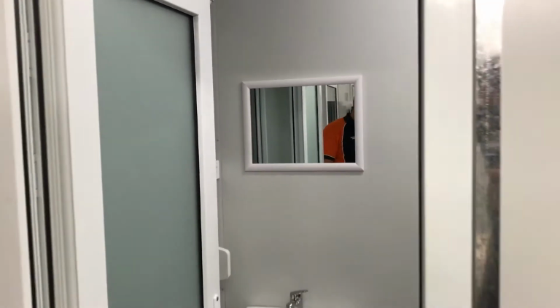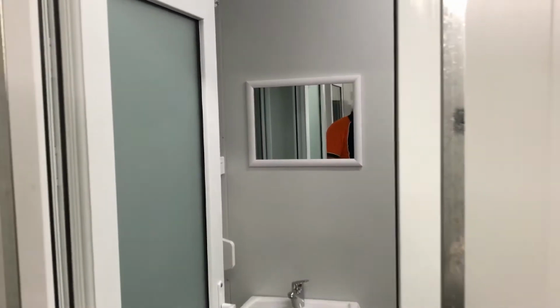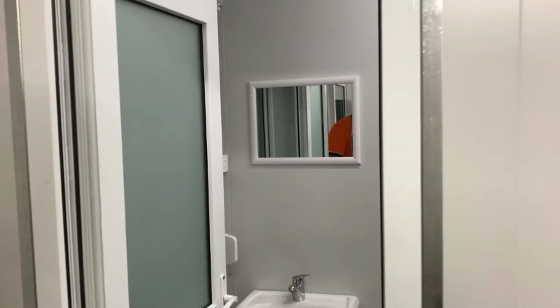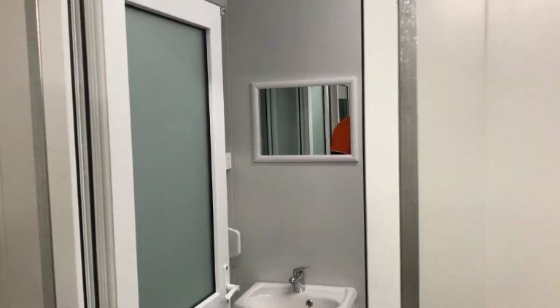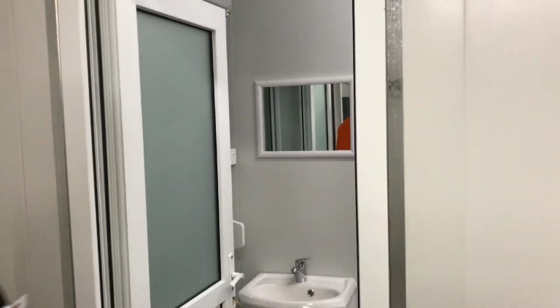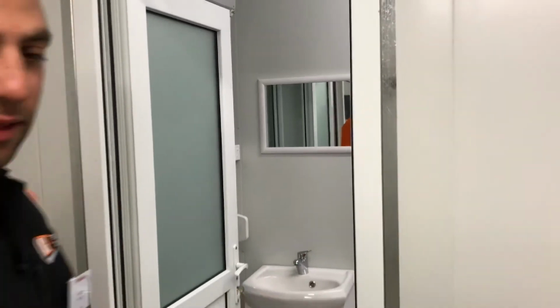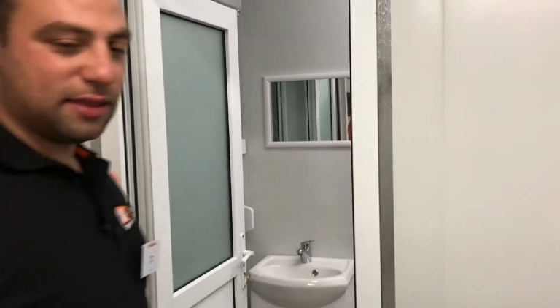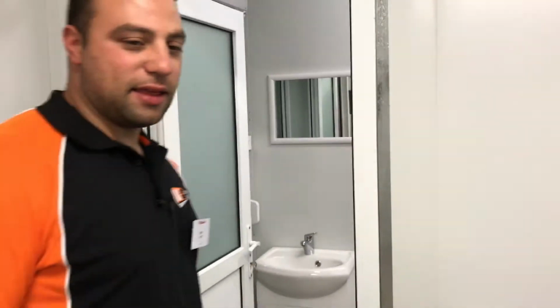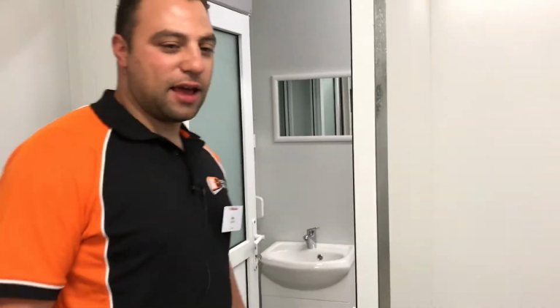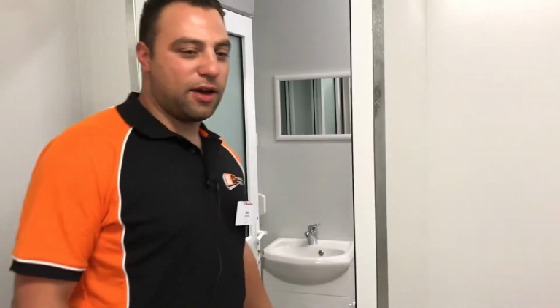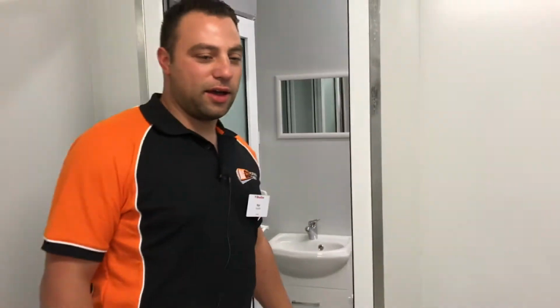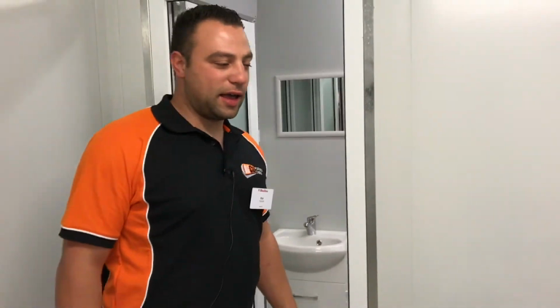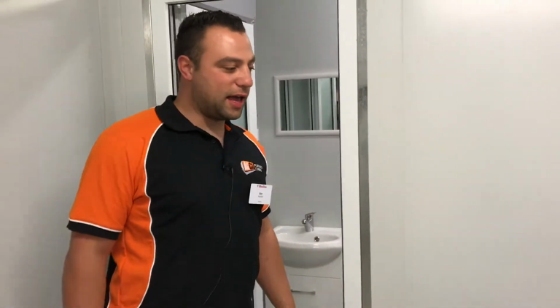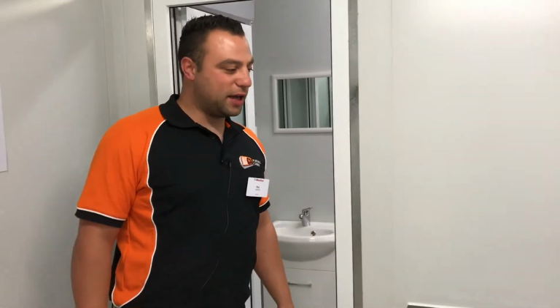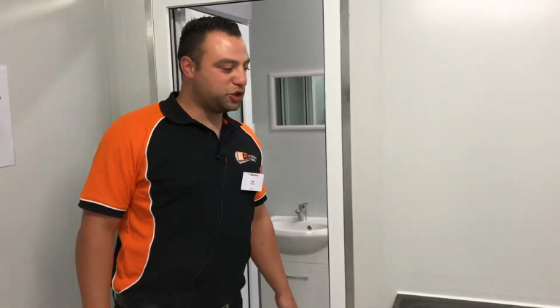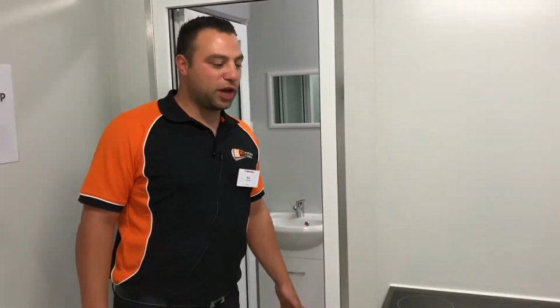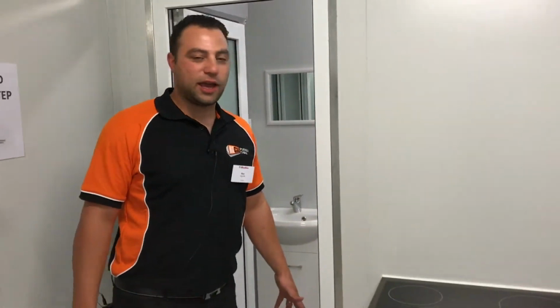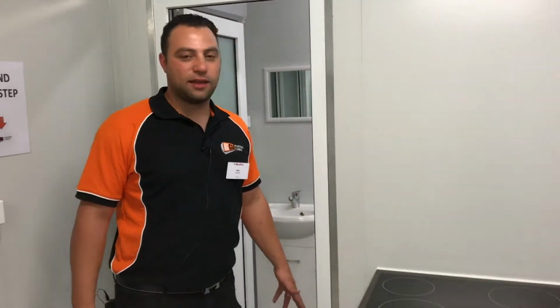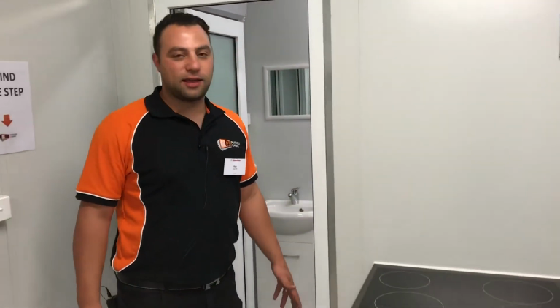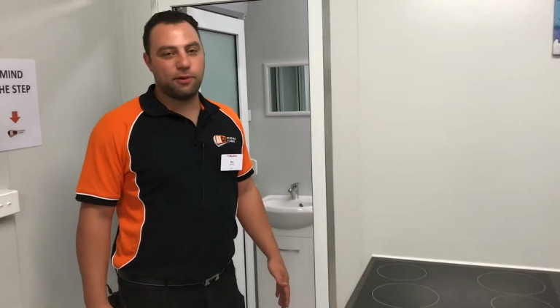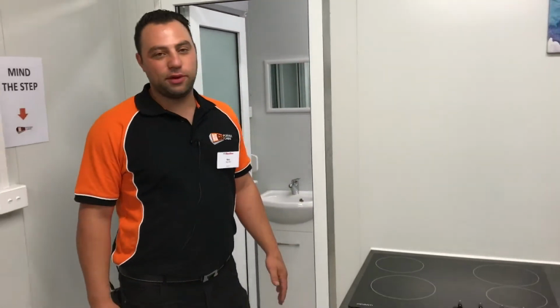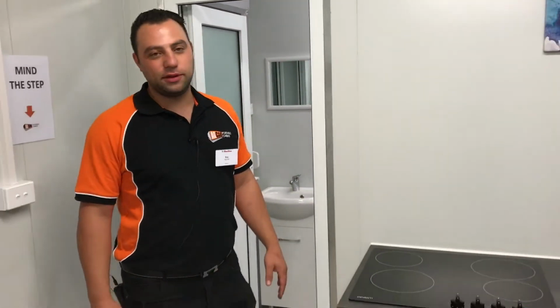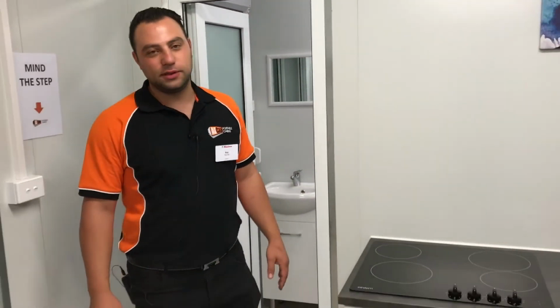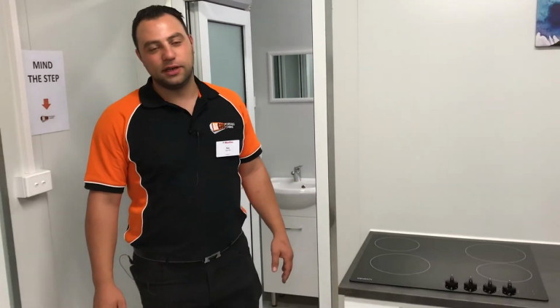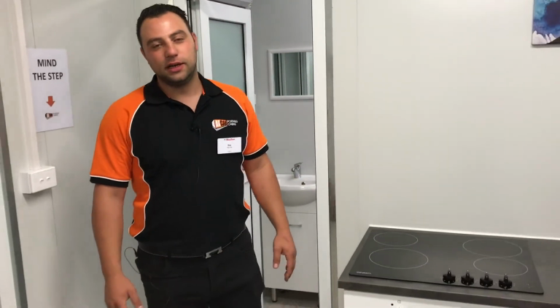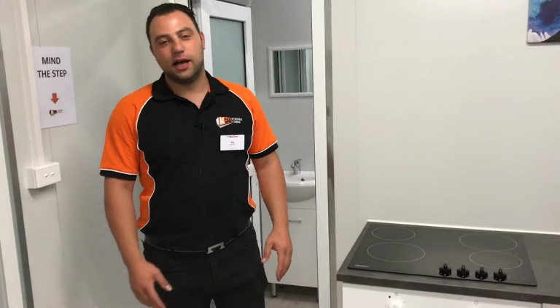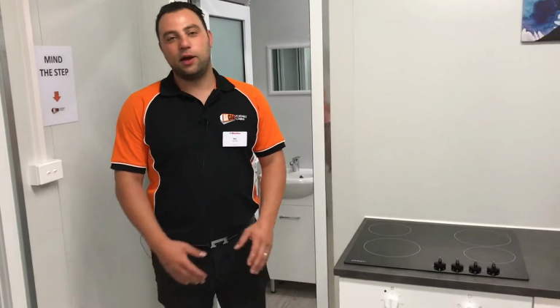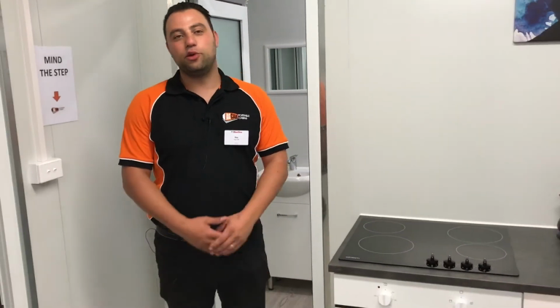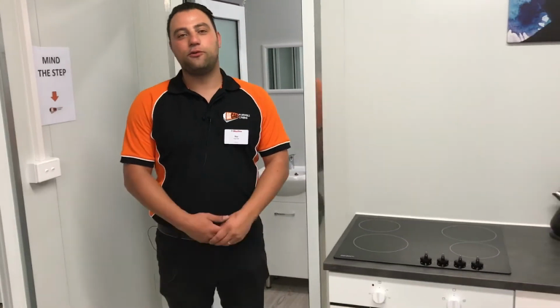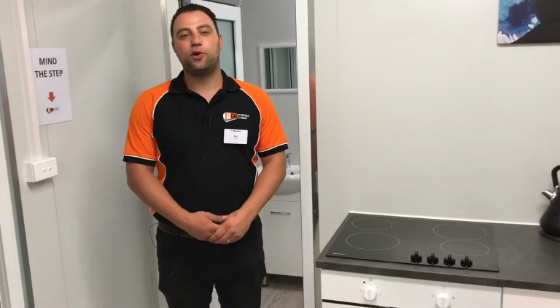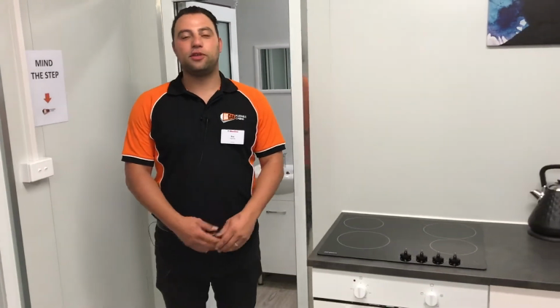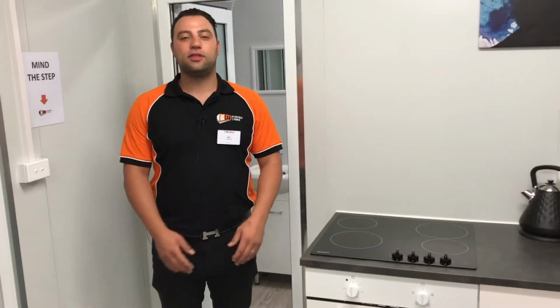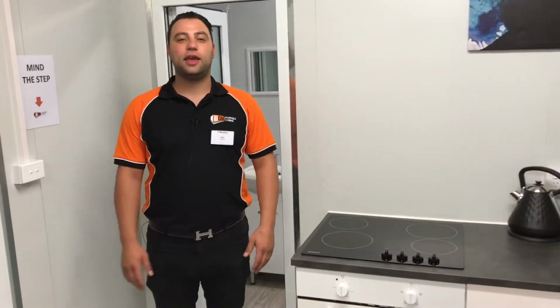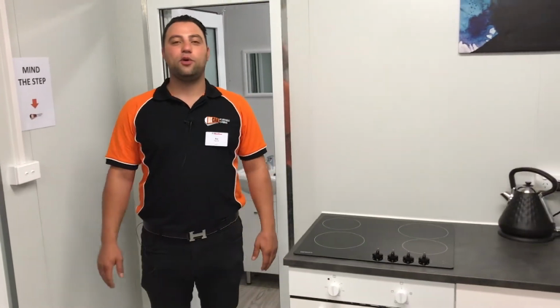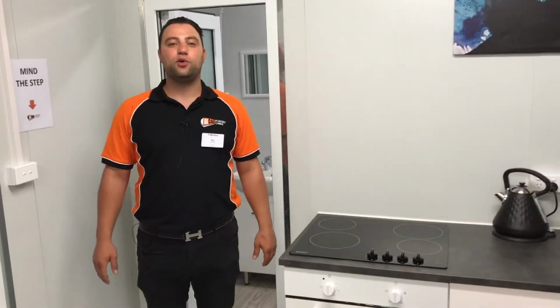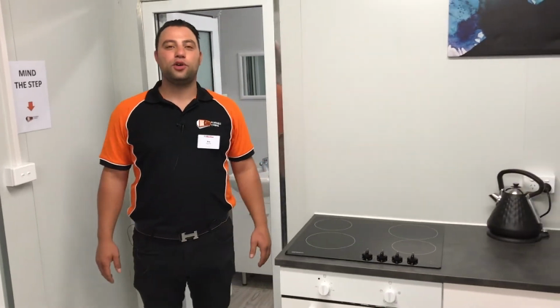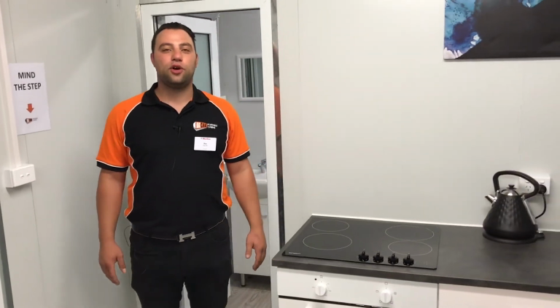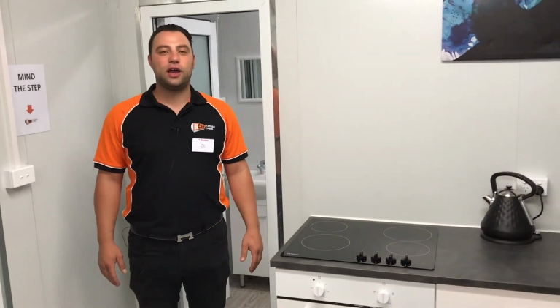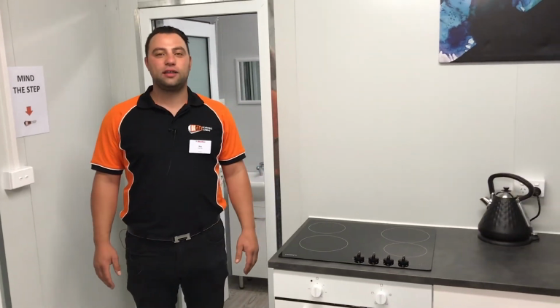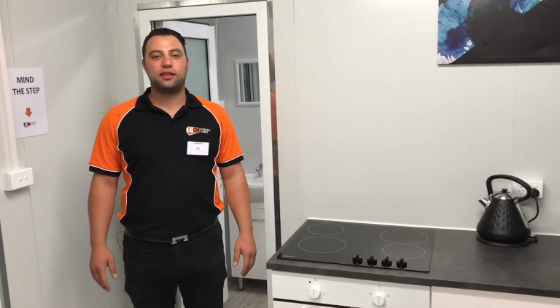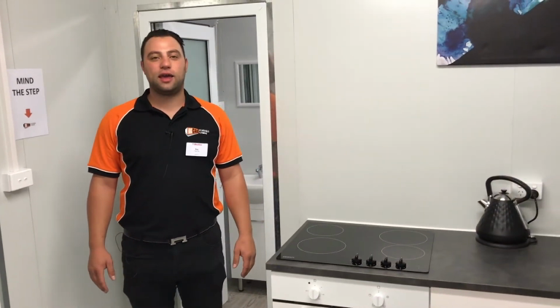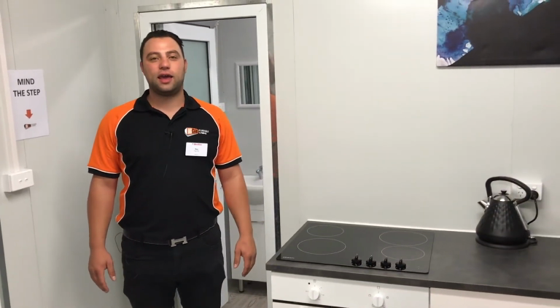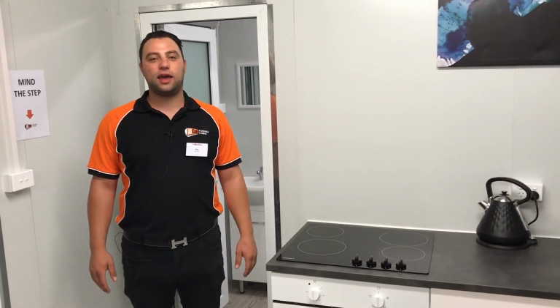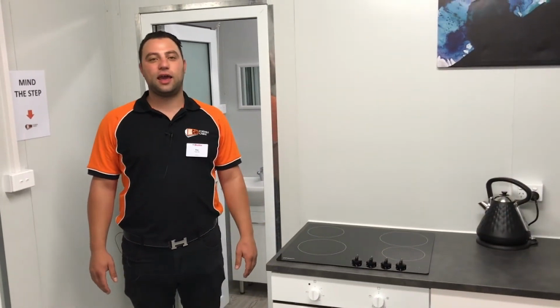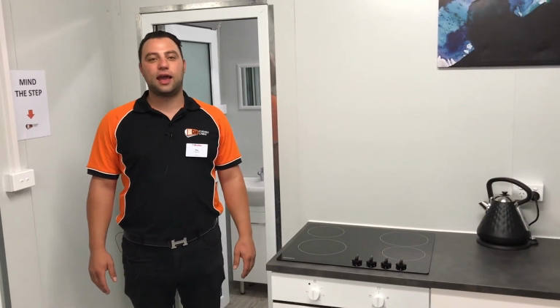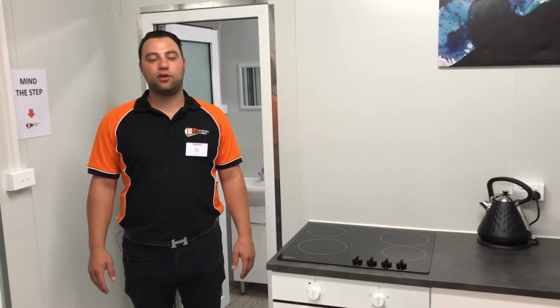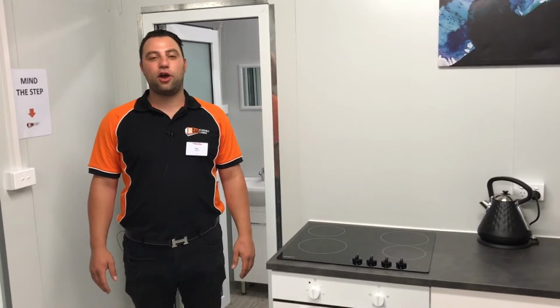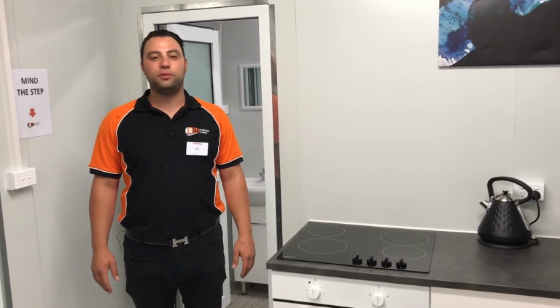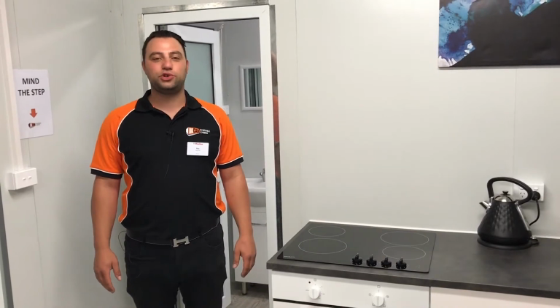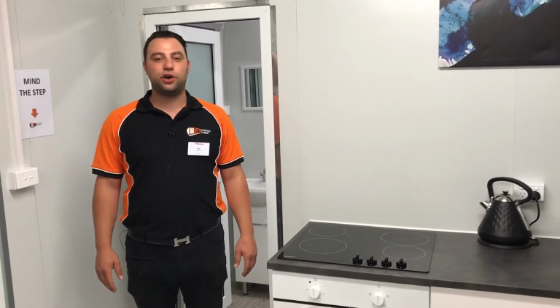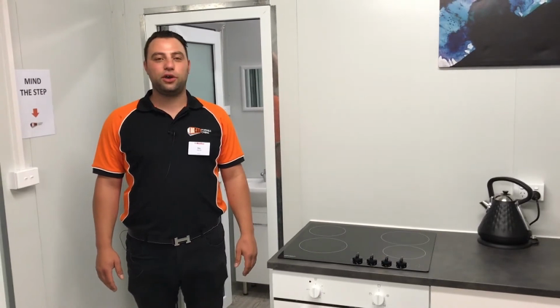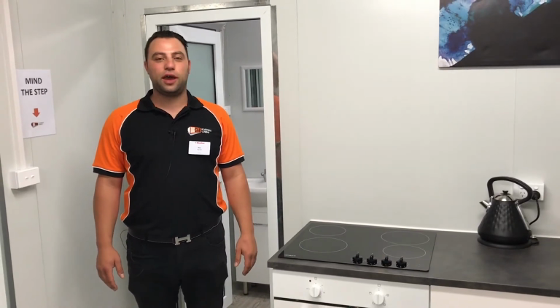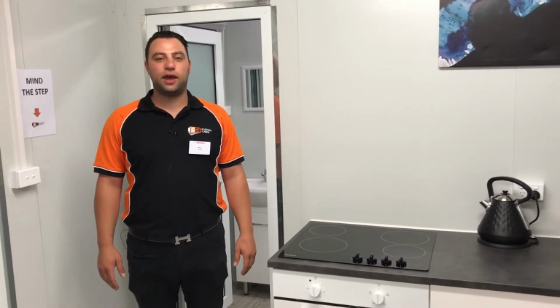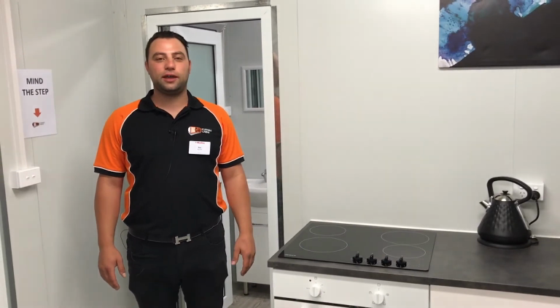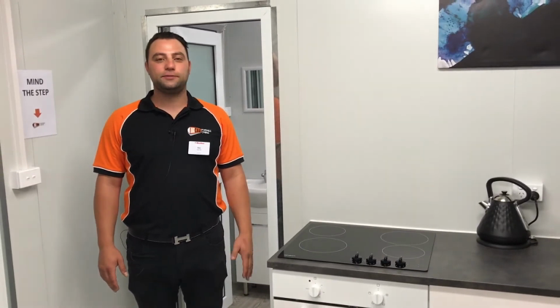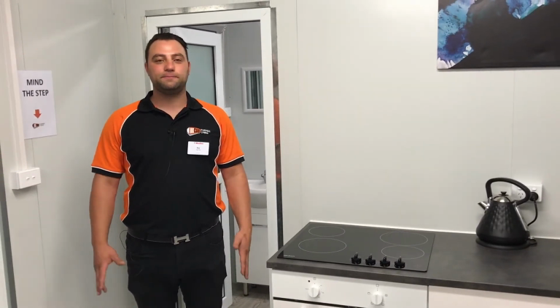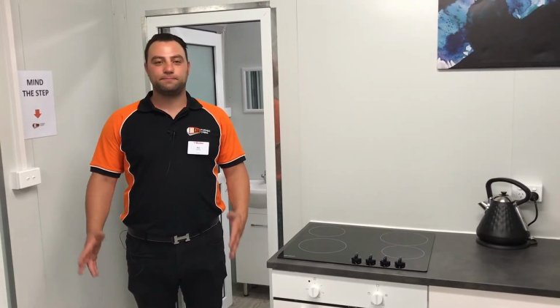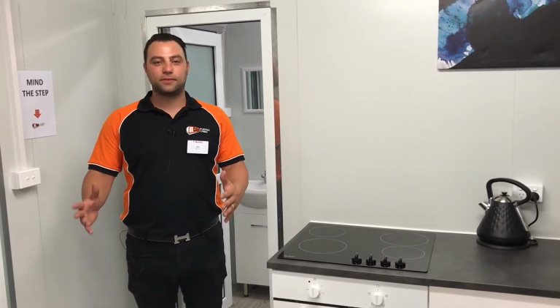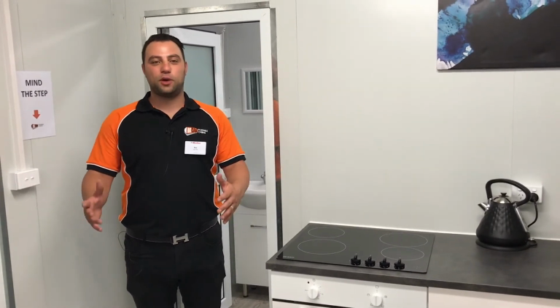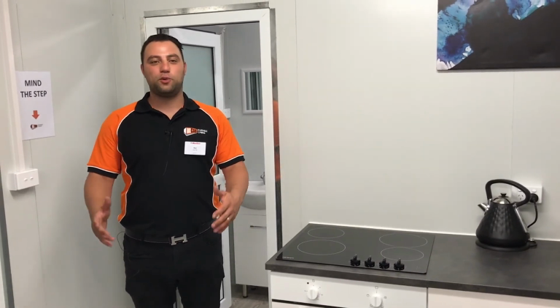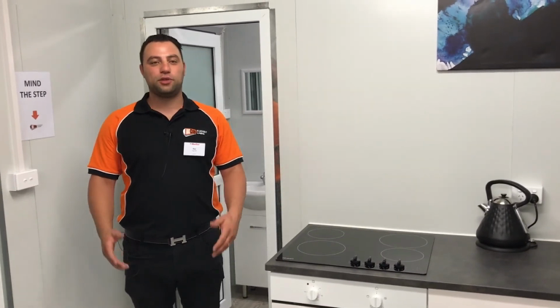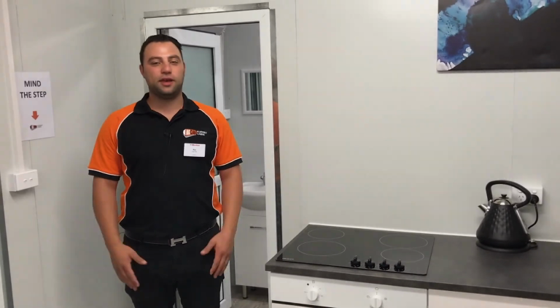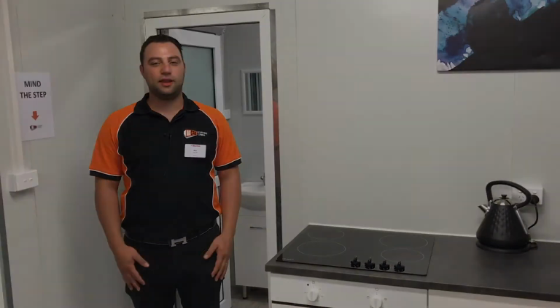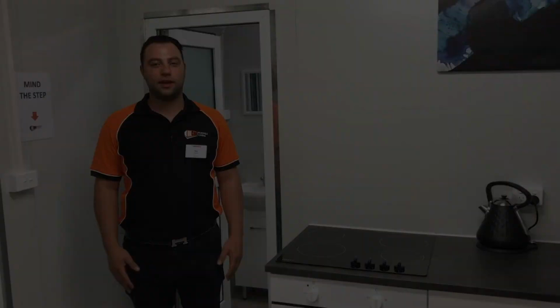So this is our showcase cabin. We look forward to seeing all you guys at the home show — we'll see you there.